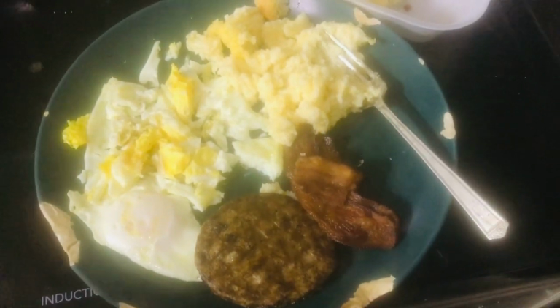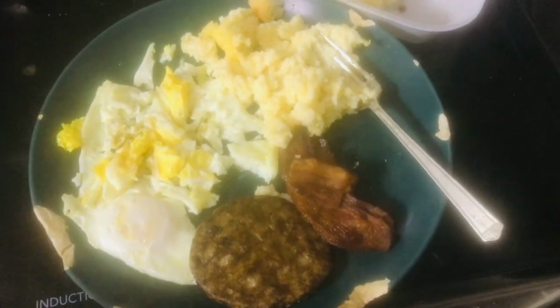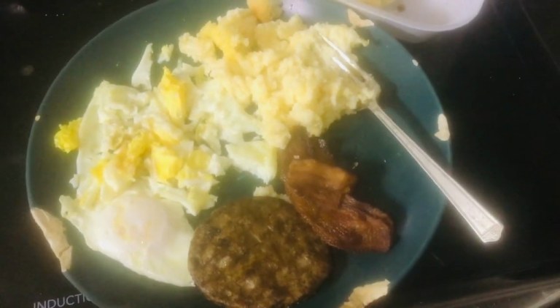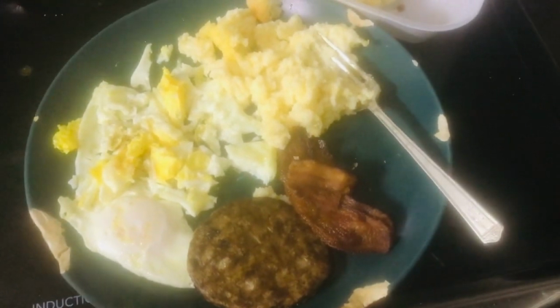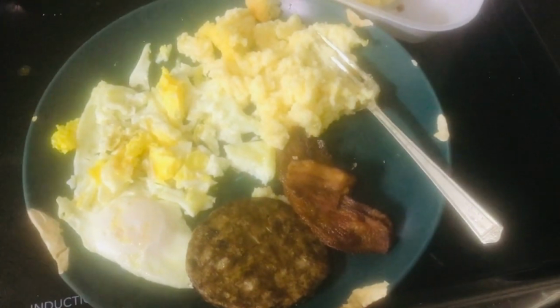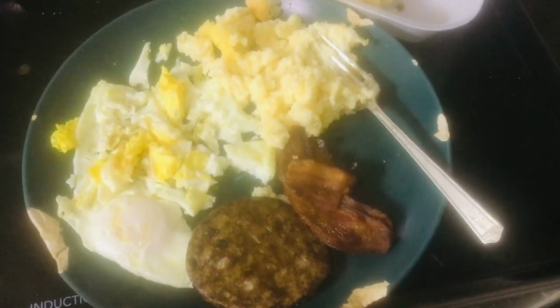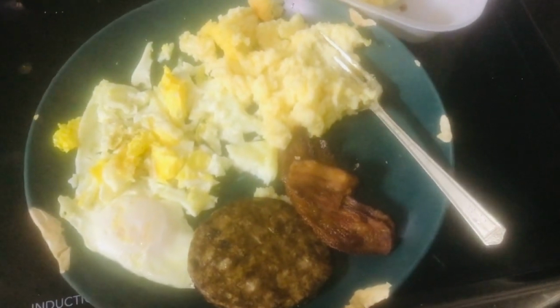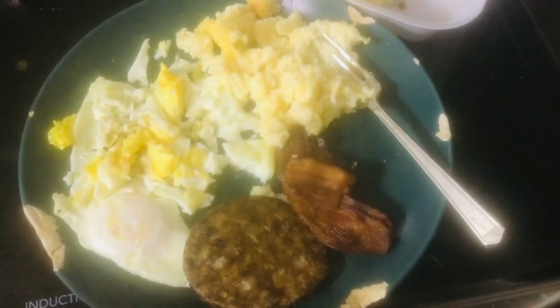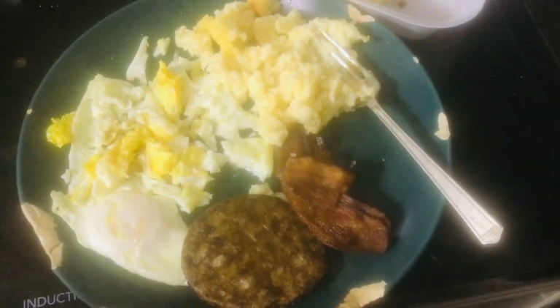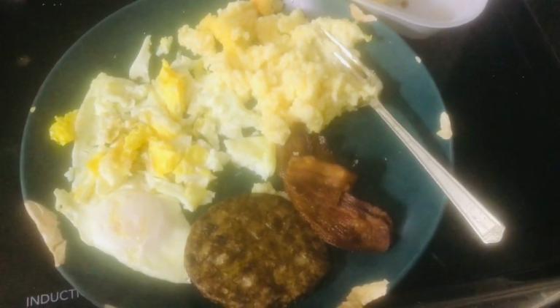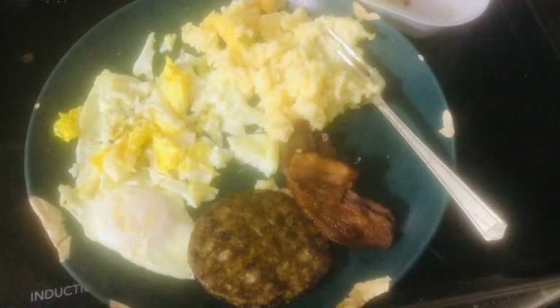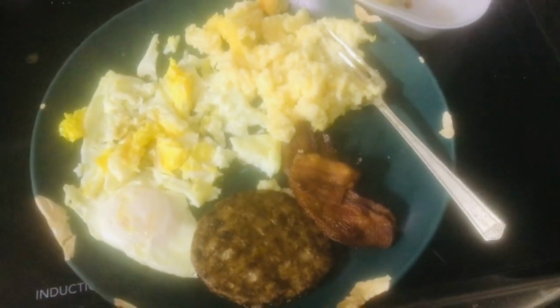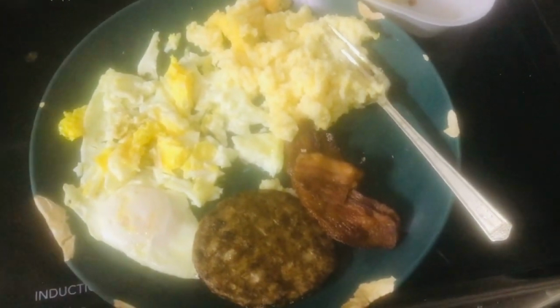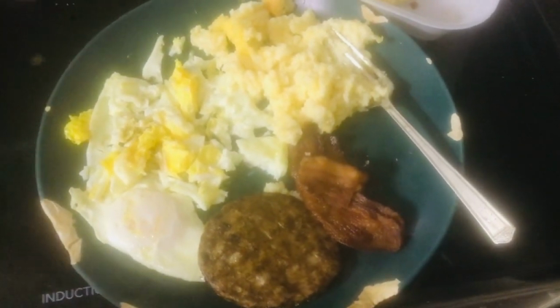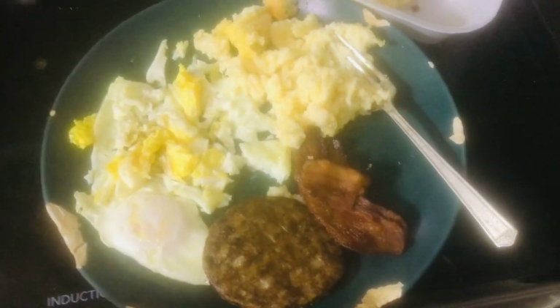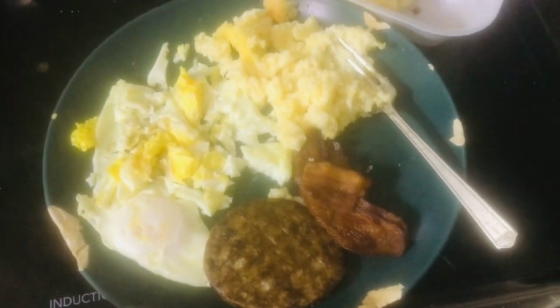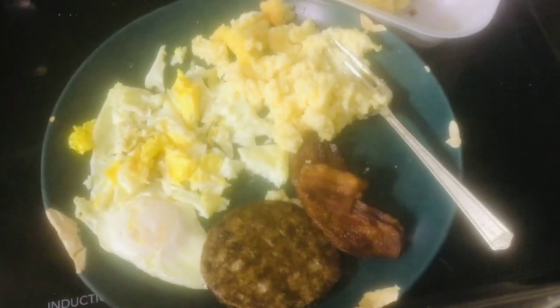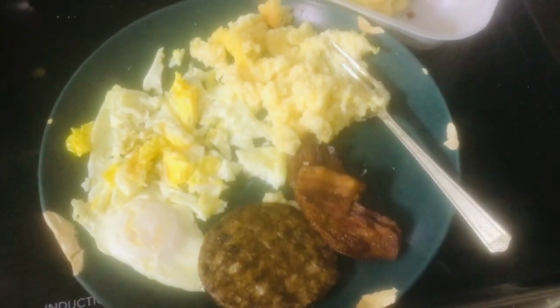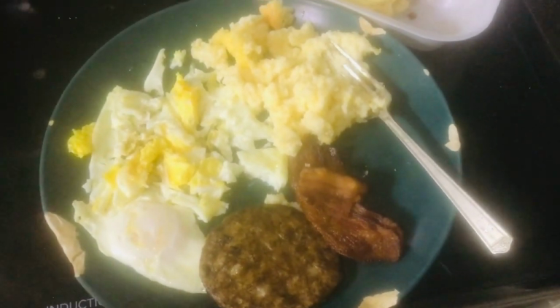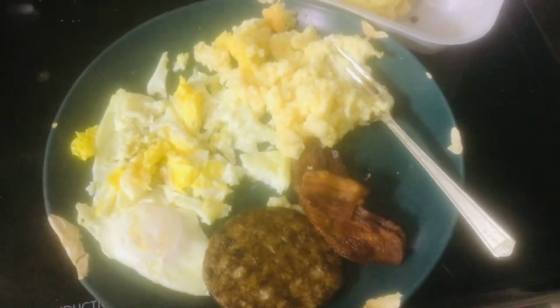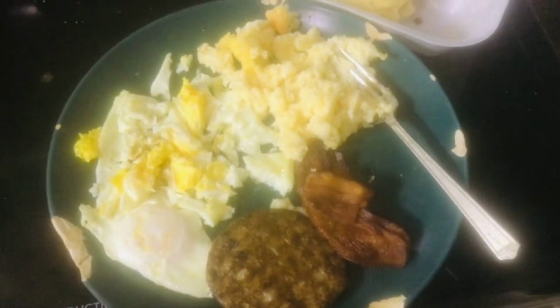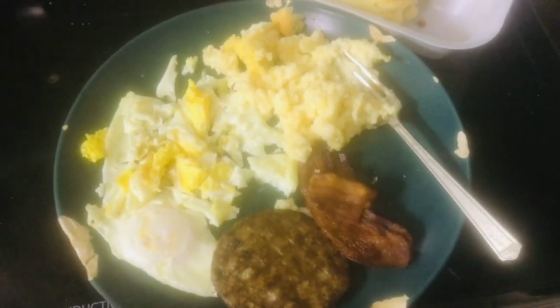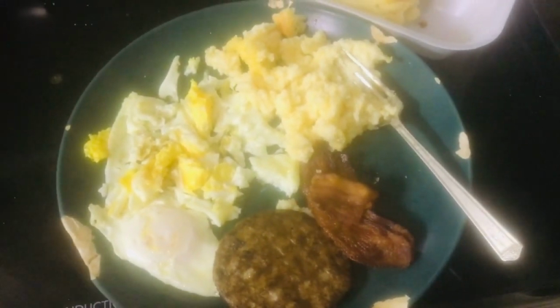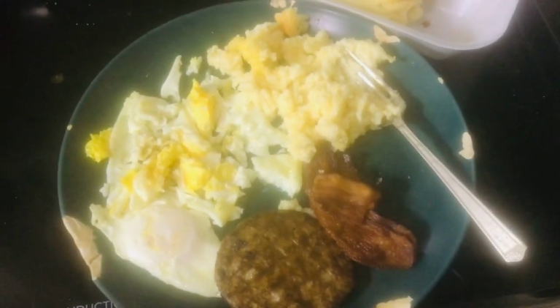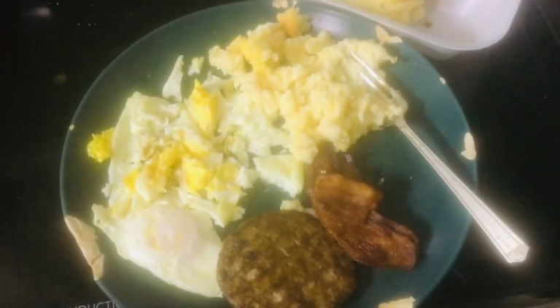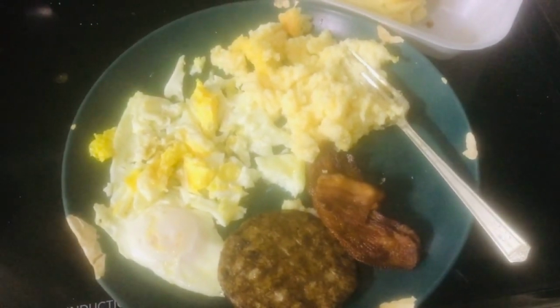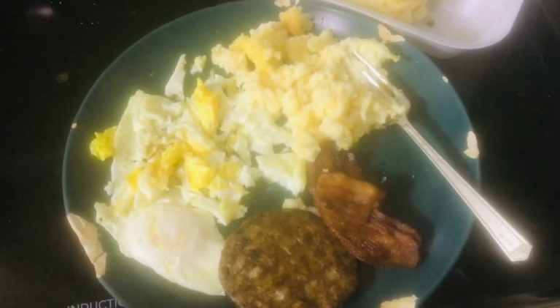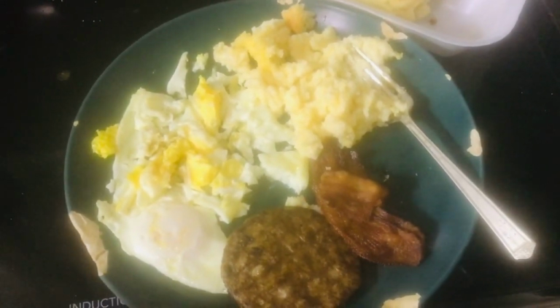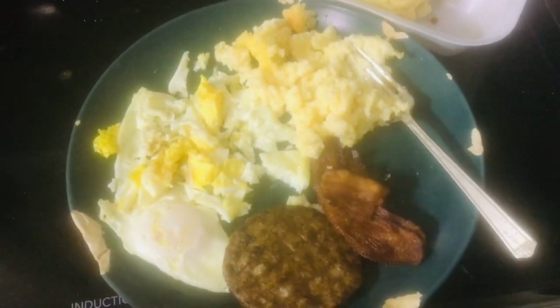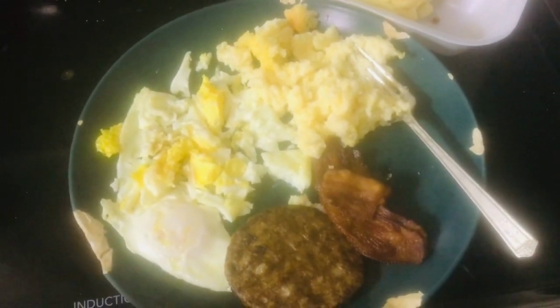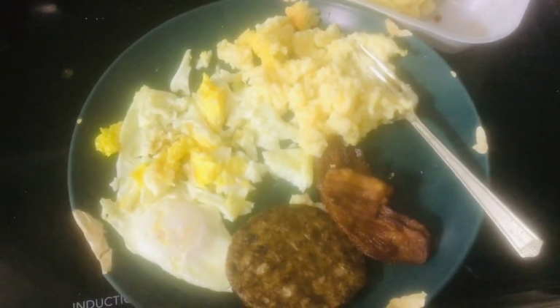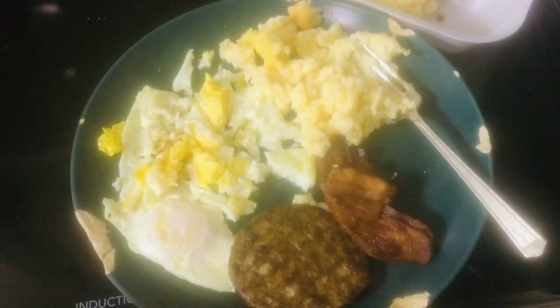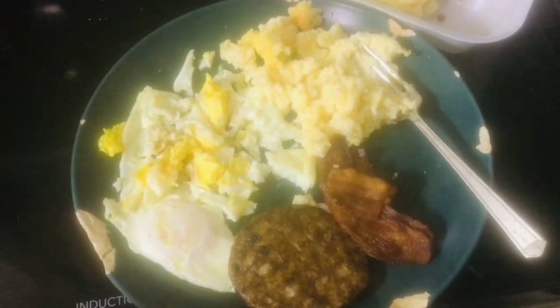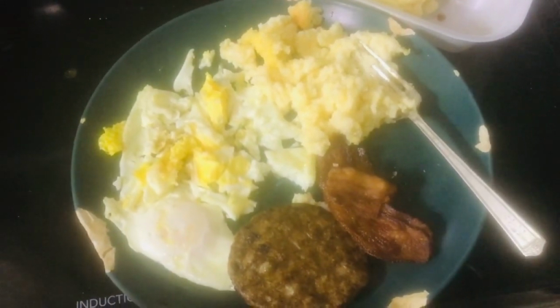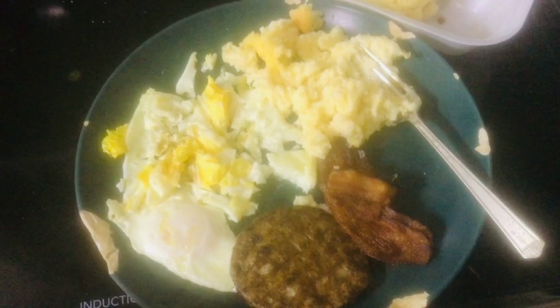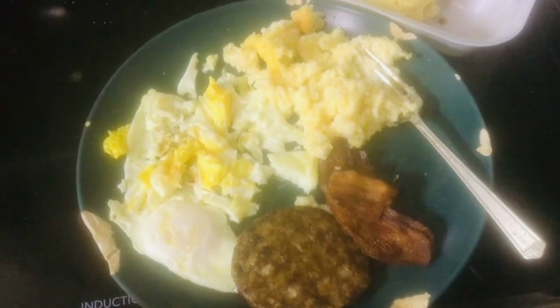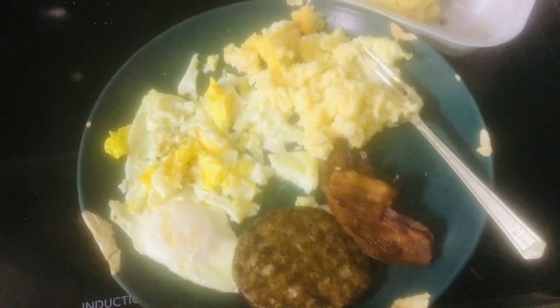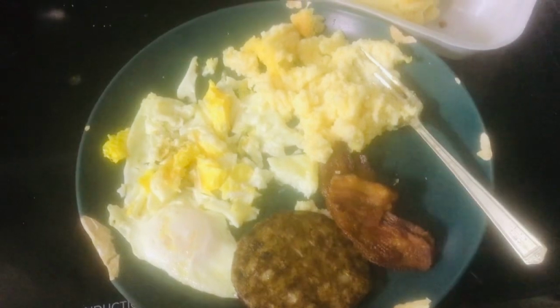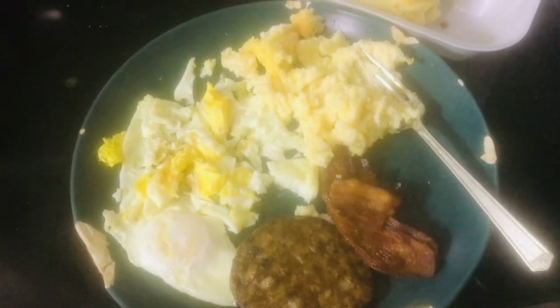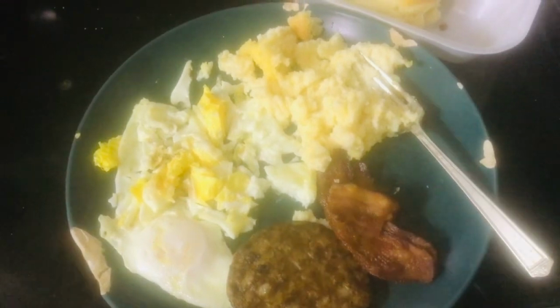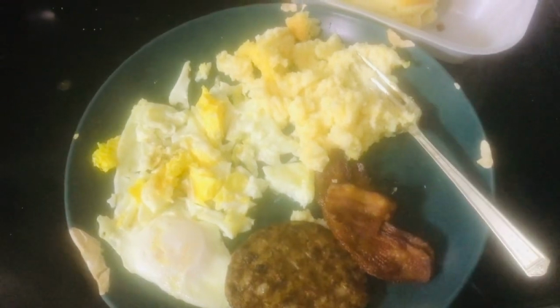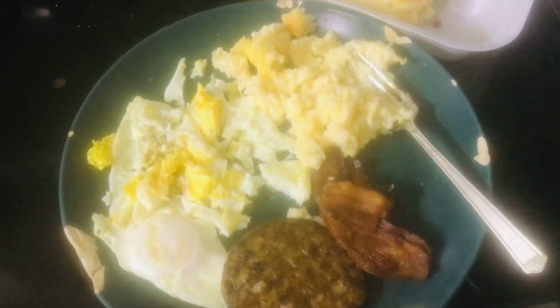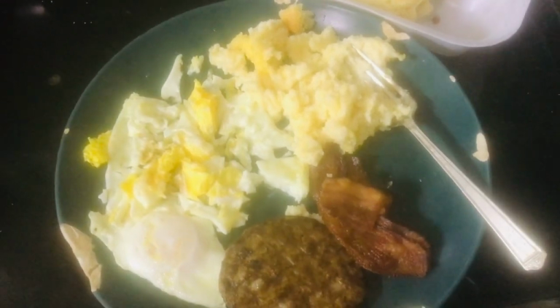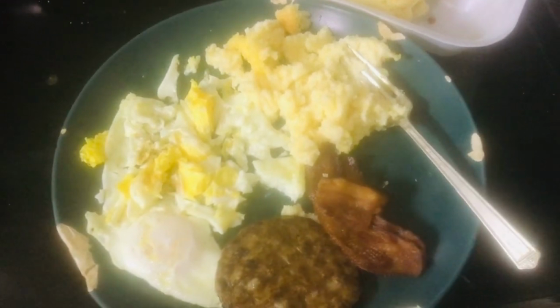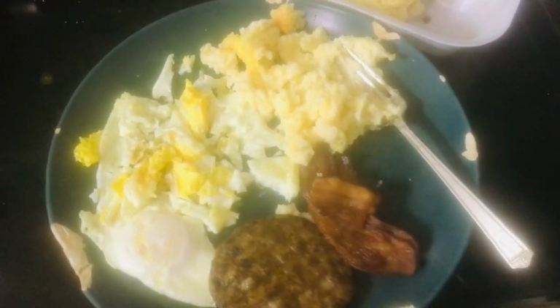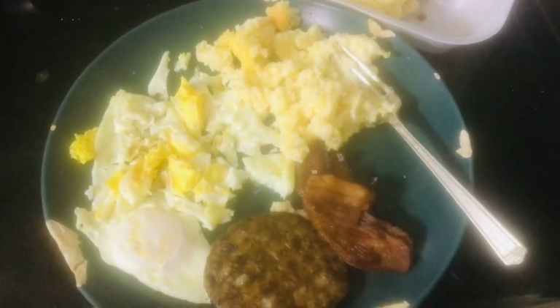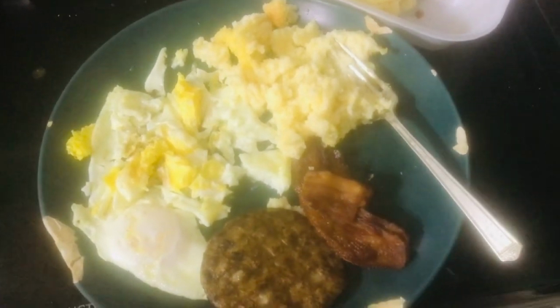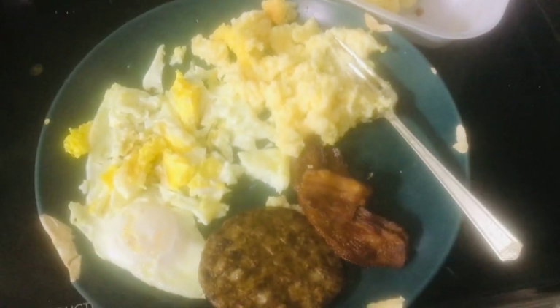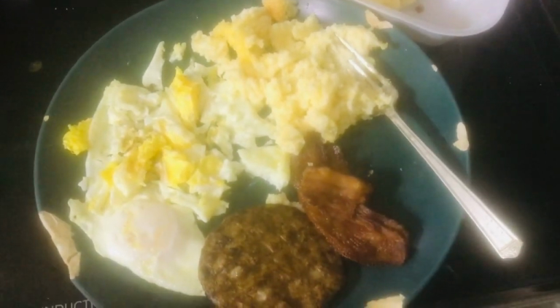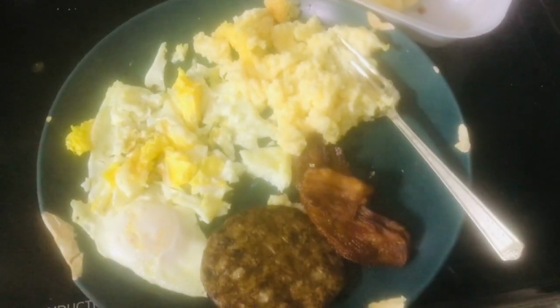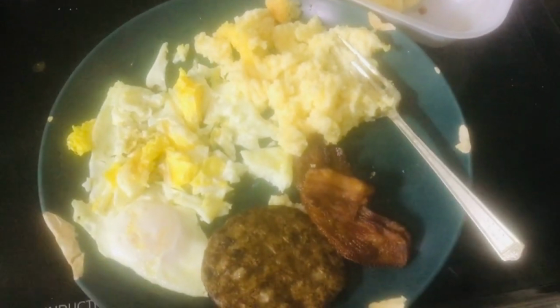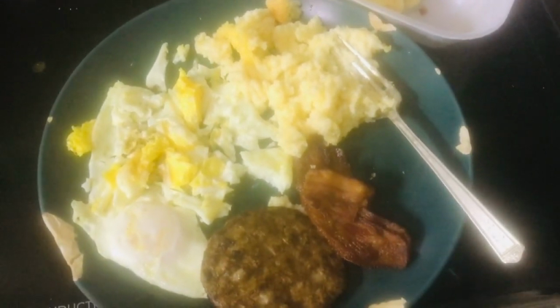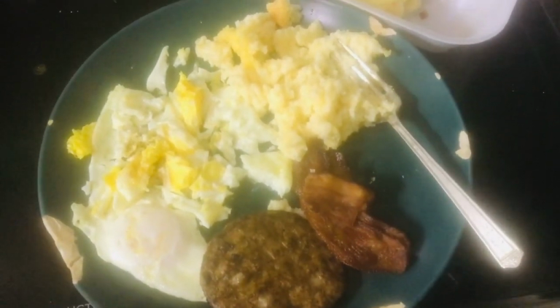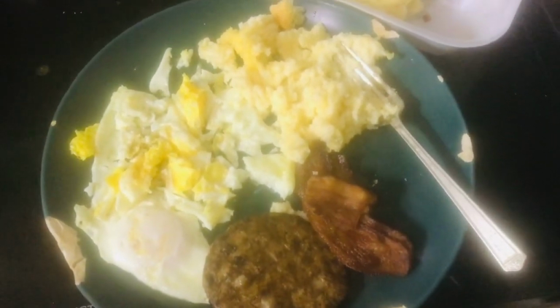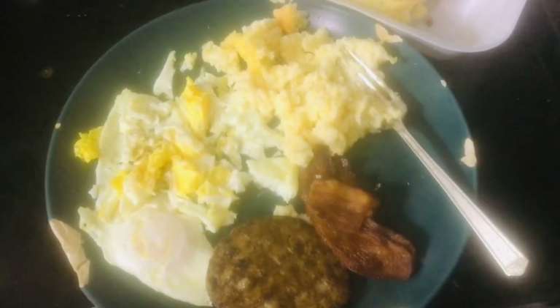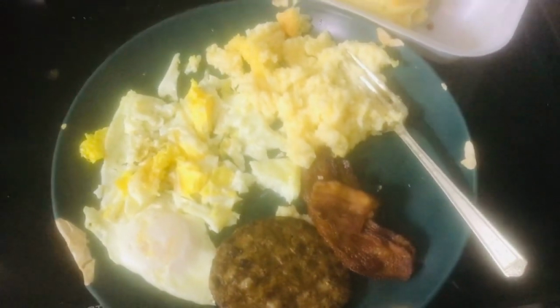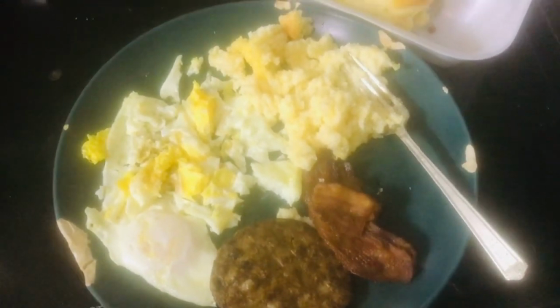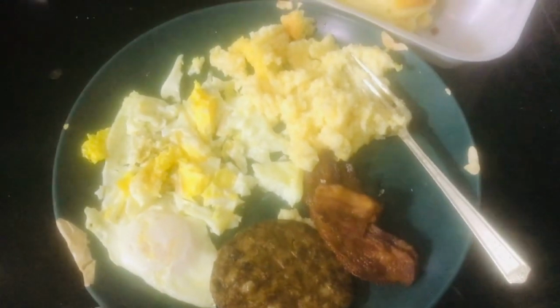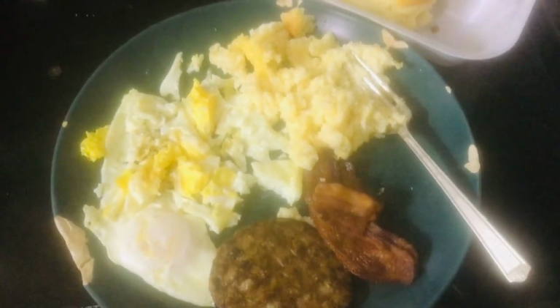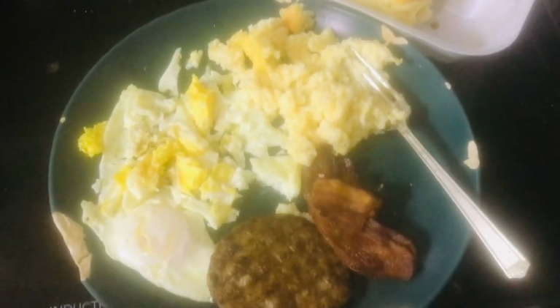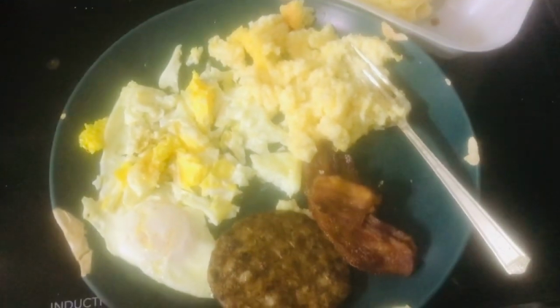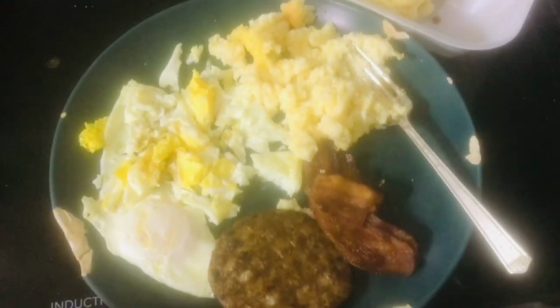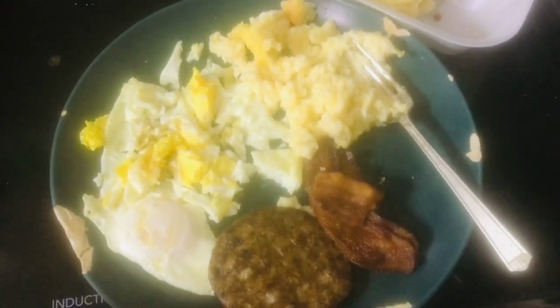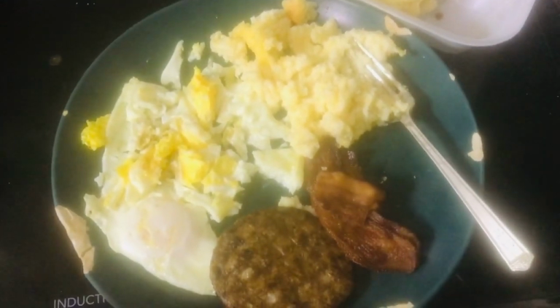Or partly breakfast meal on the induction thing that I'm not very well experienced with. So far I haven't burnt anything. Anyway, everybody have a good day. See ya!